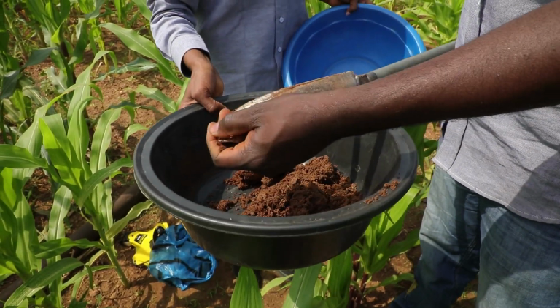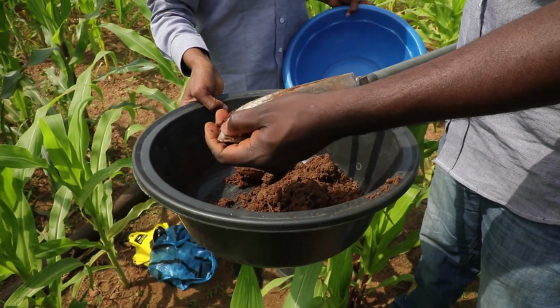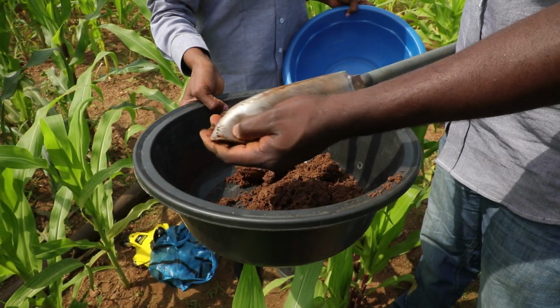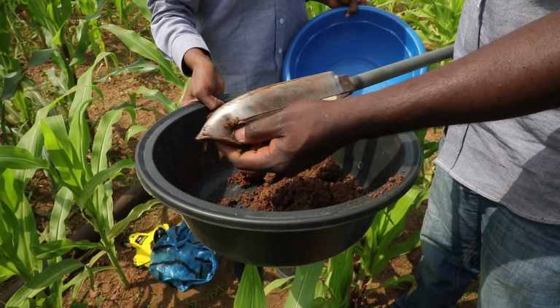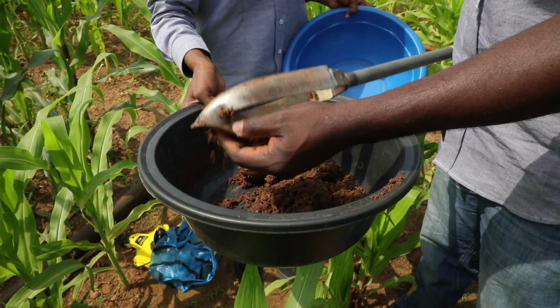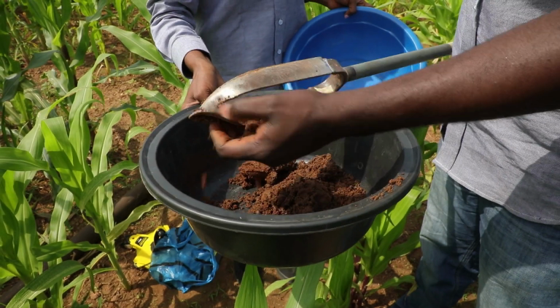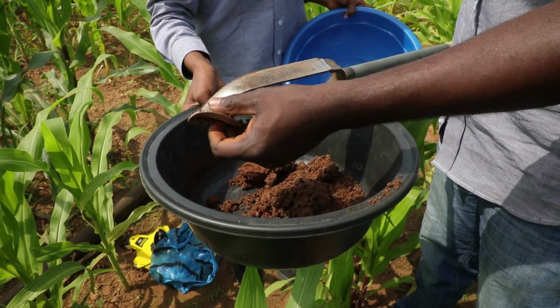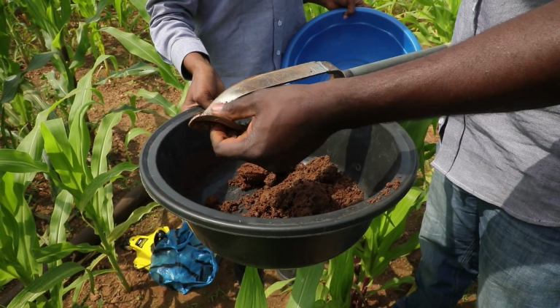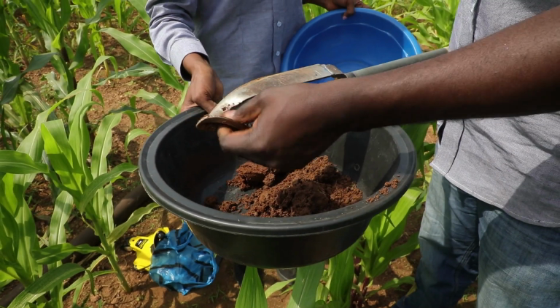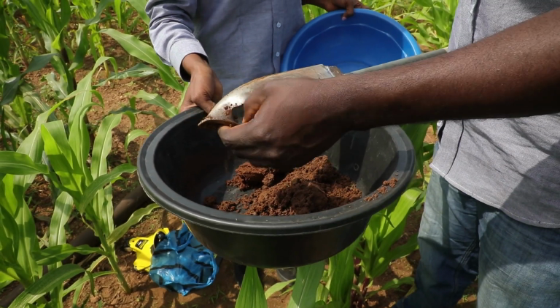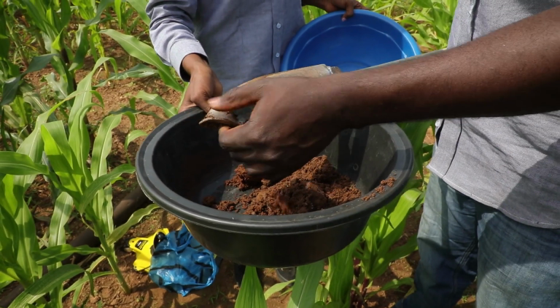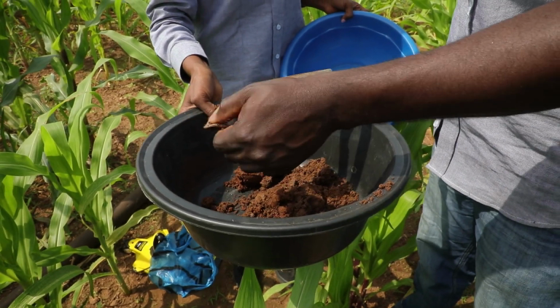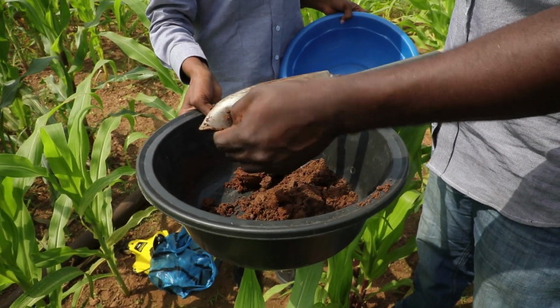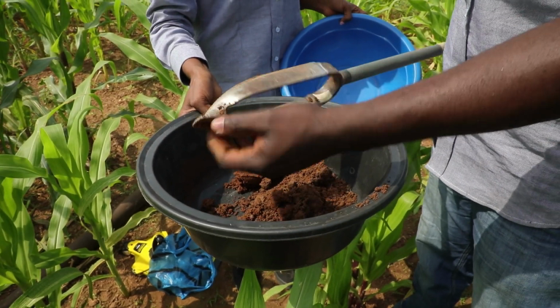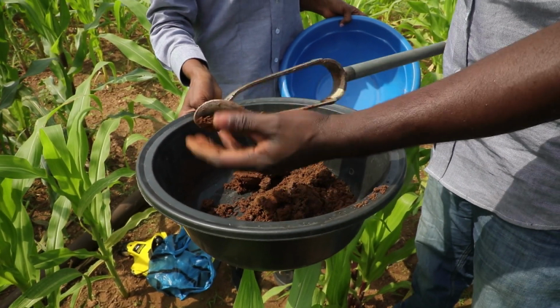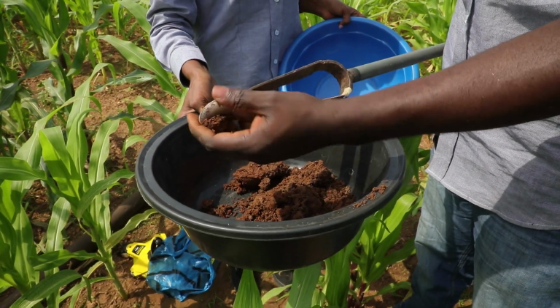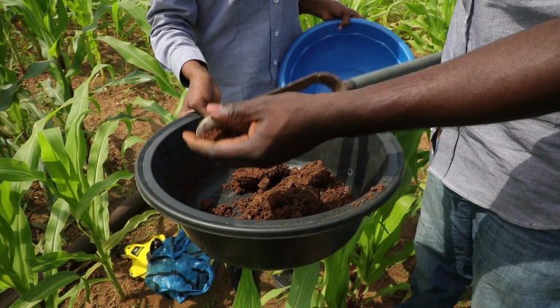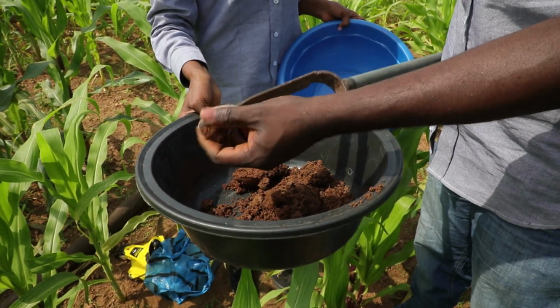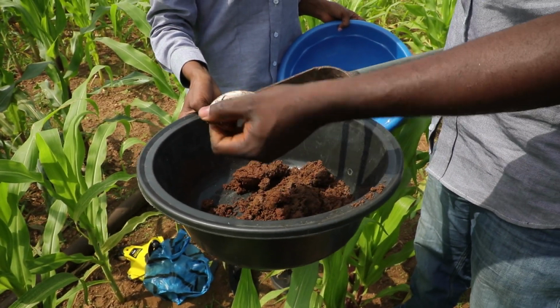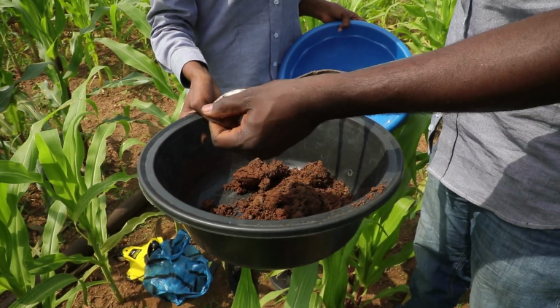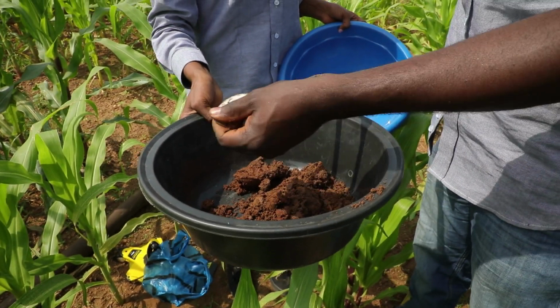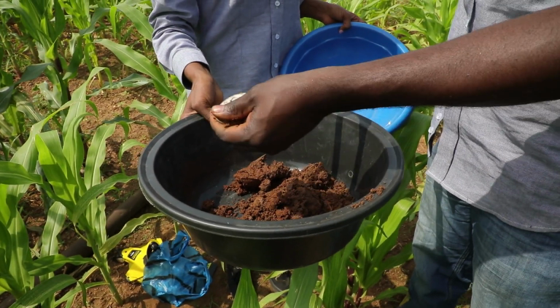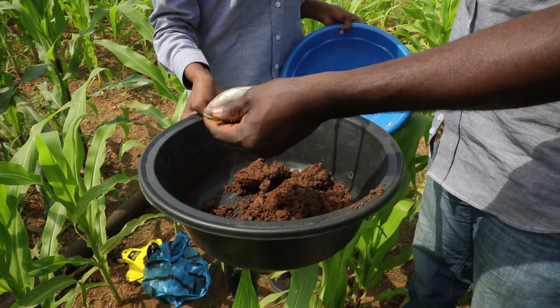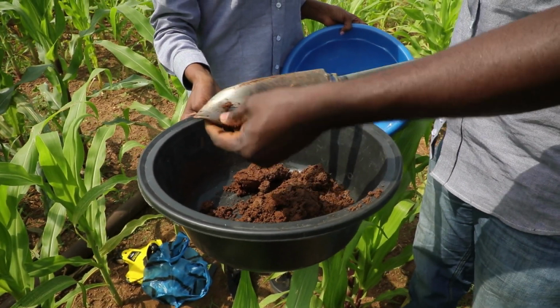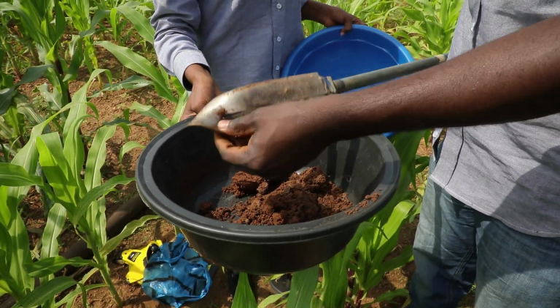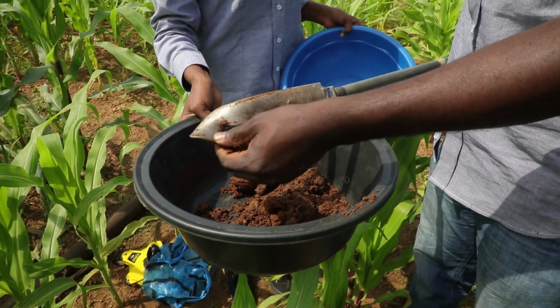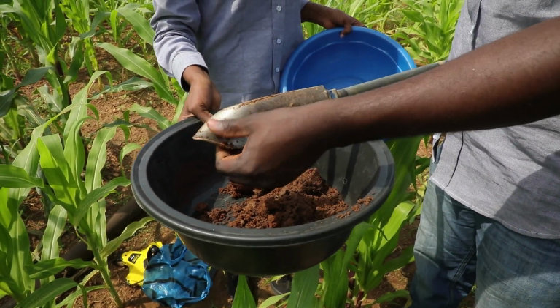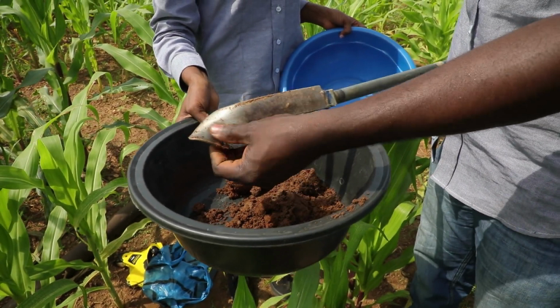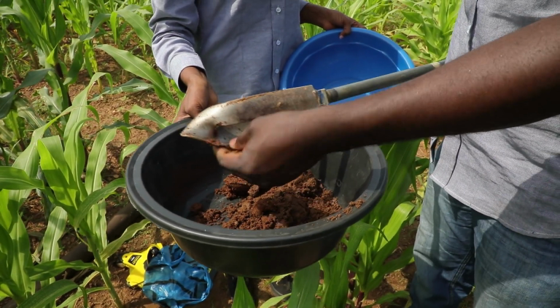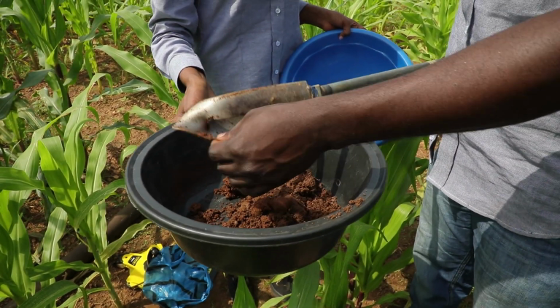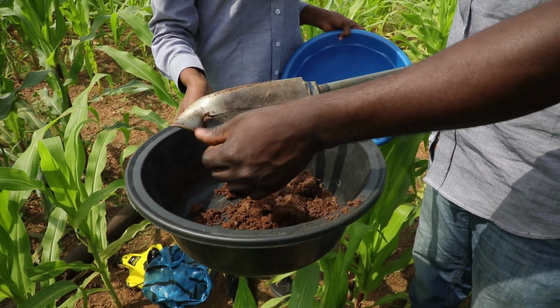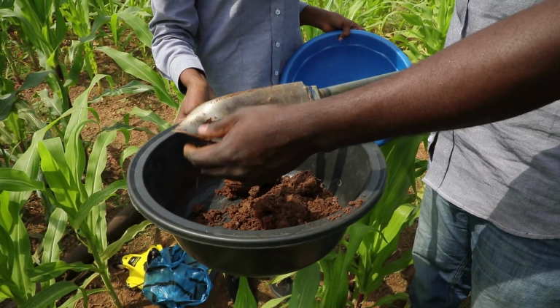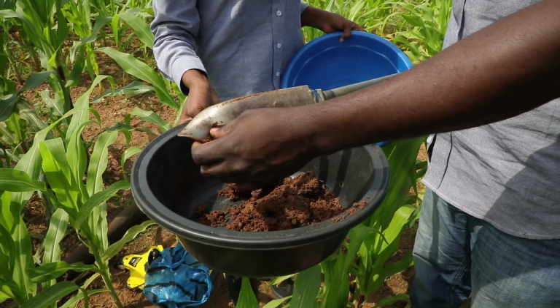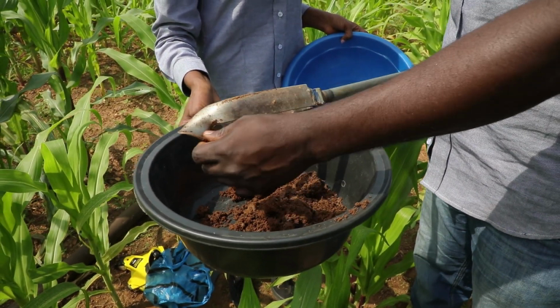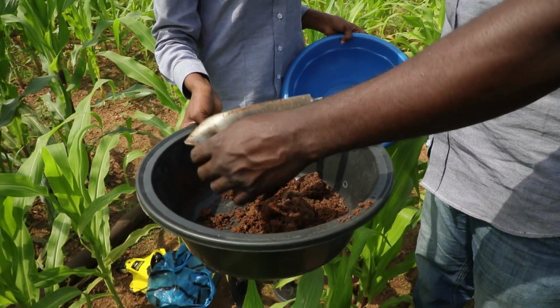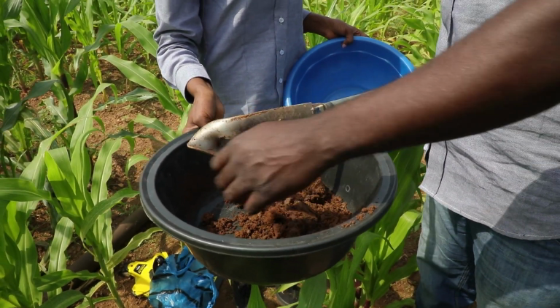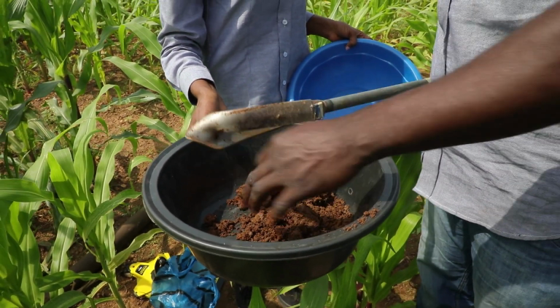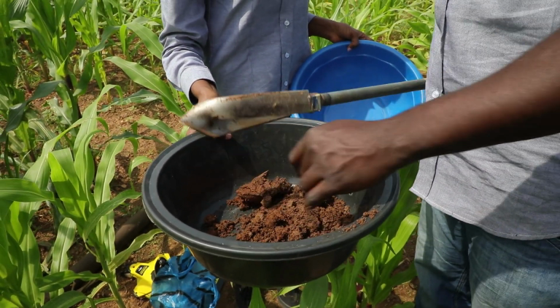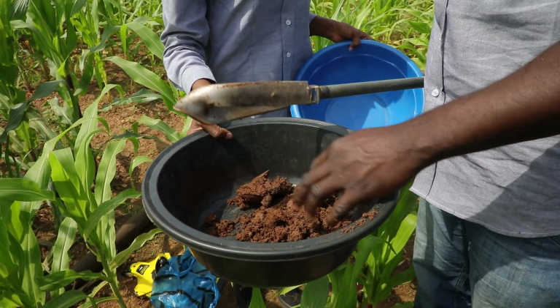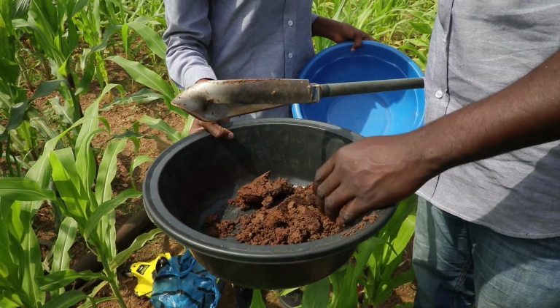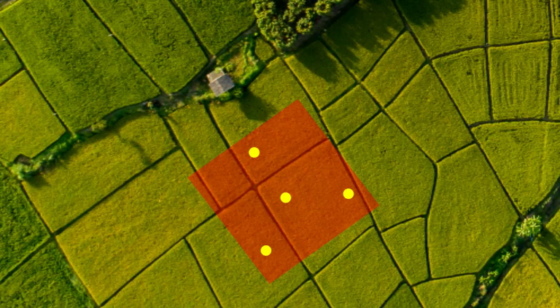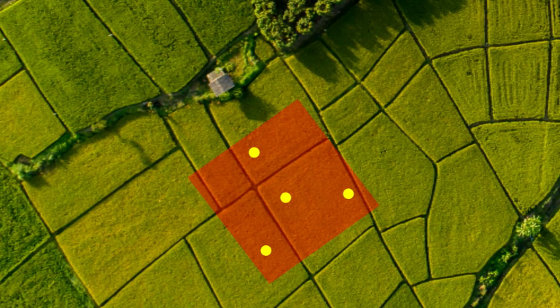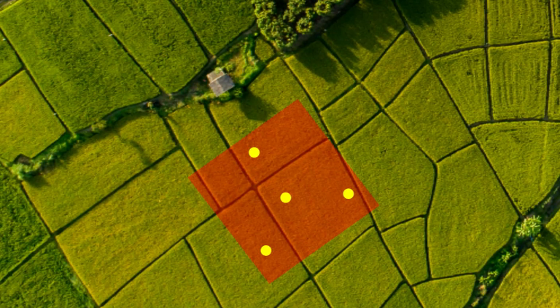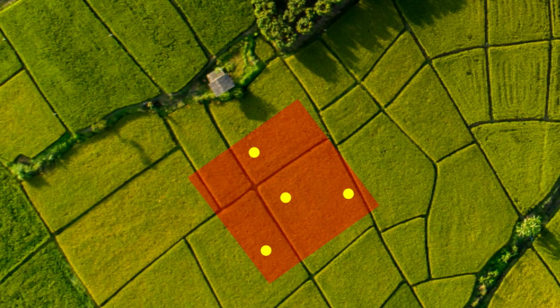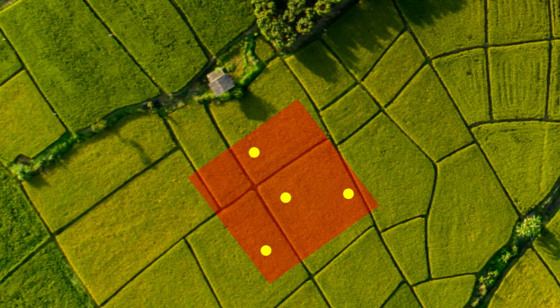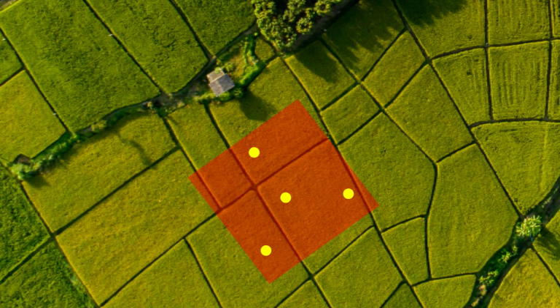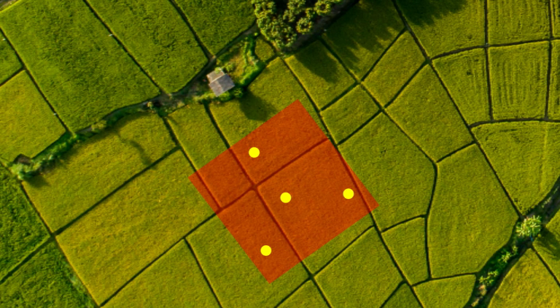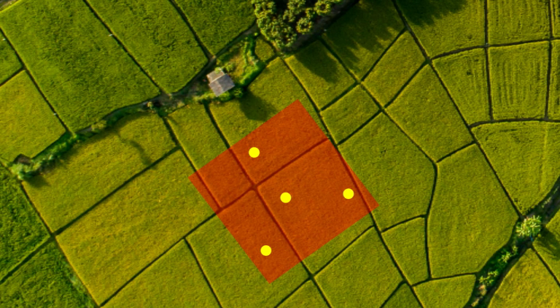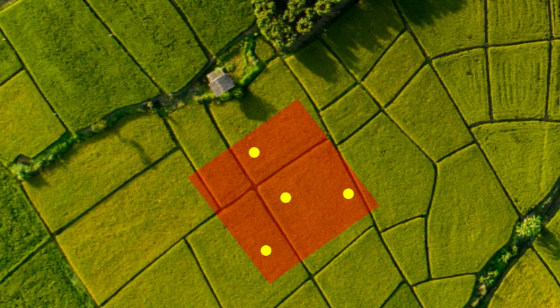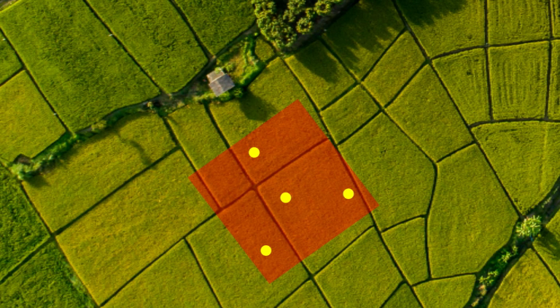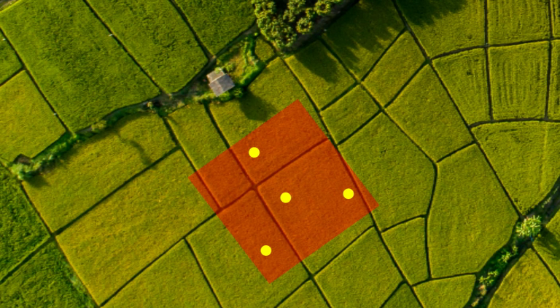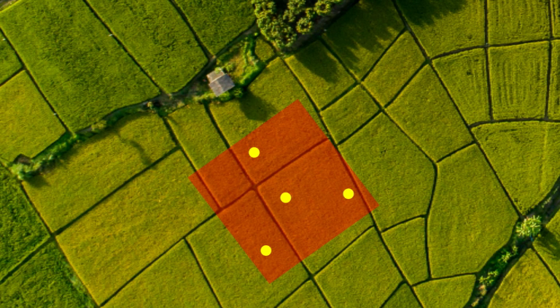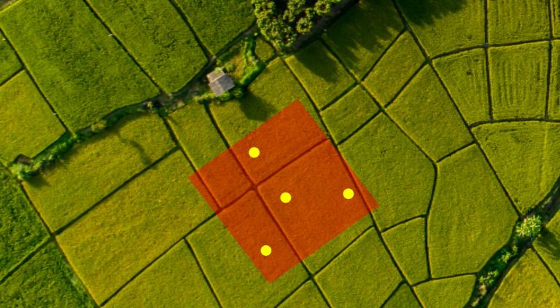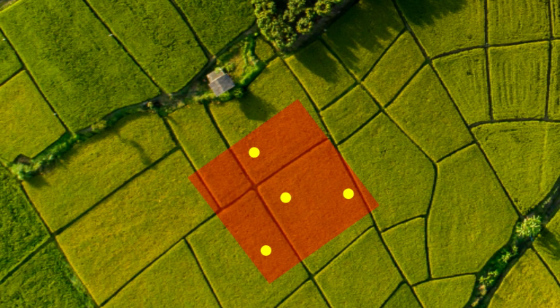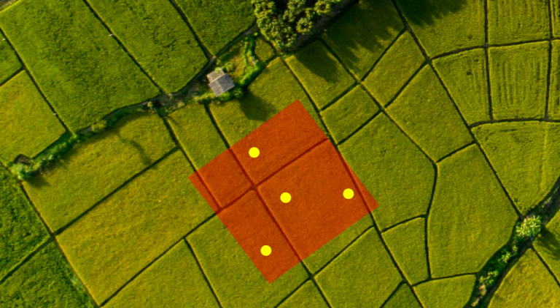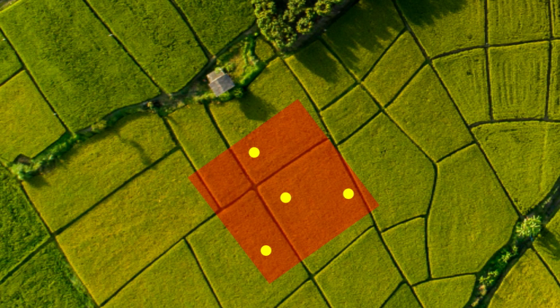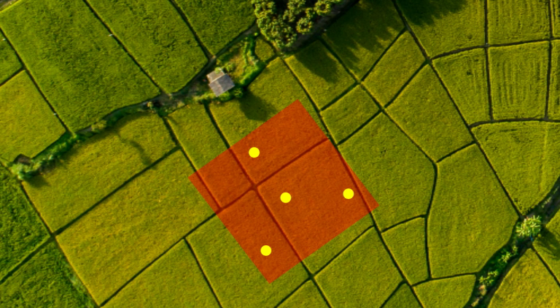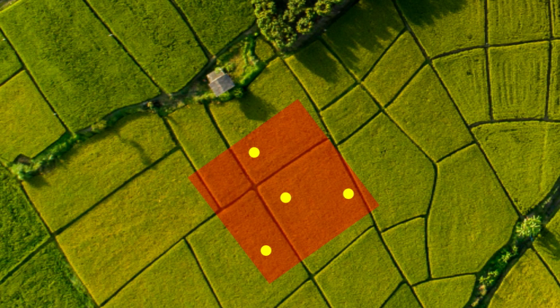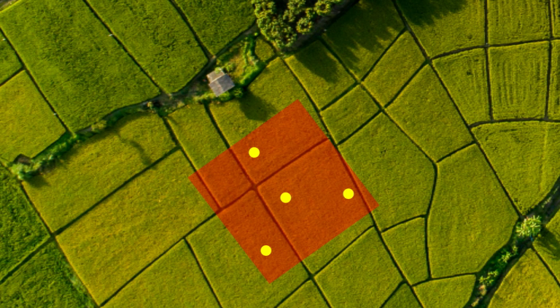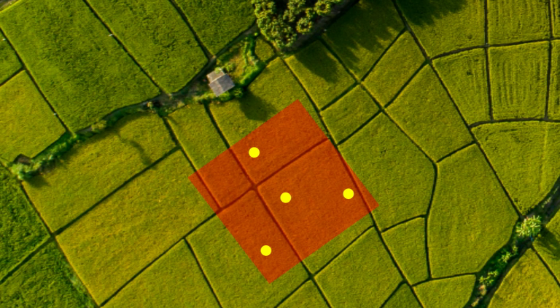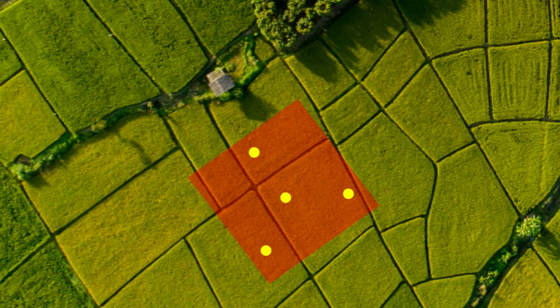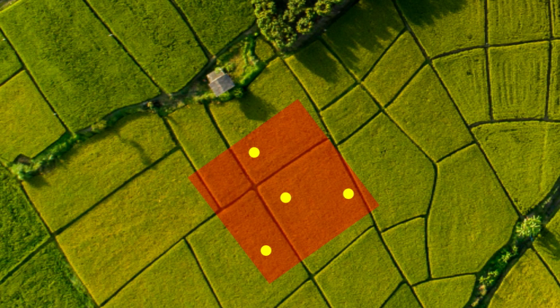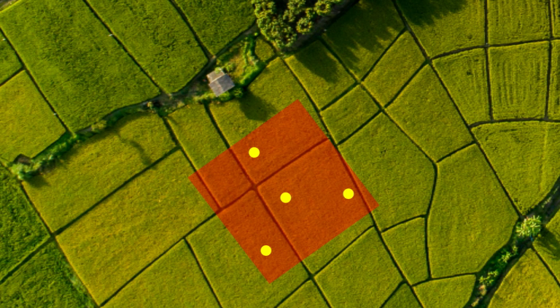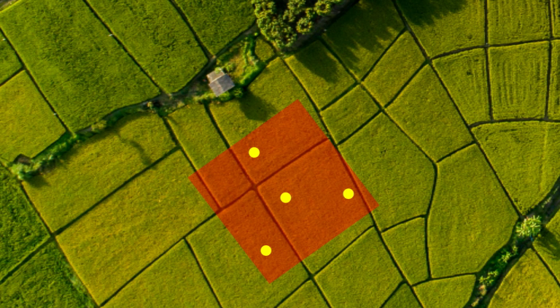Collect the topsoil from all four sub-sampling locations first. Then clean the auger, and then make another round collecting subsoil samples.